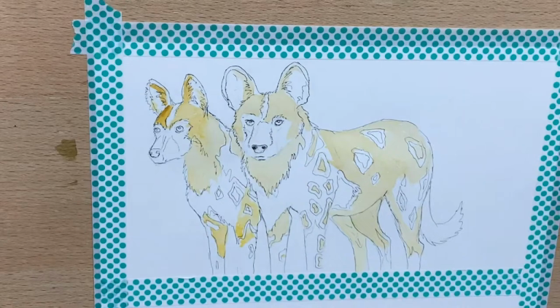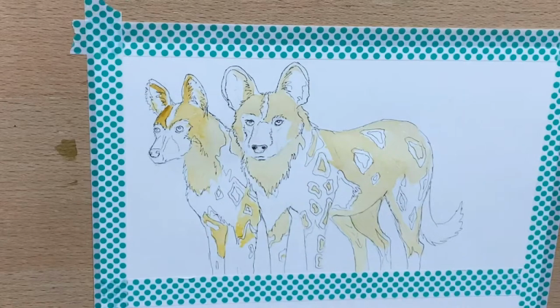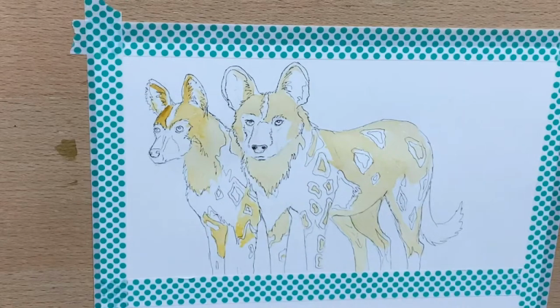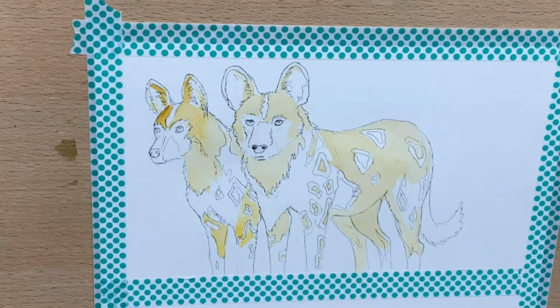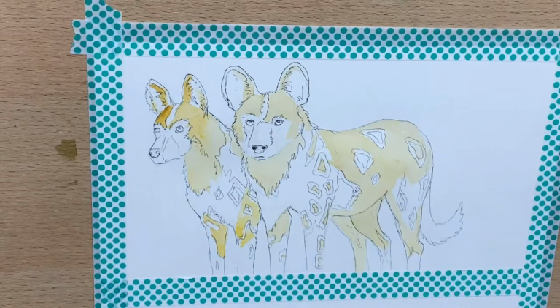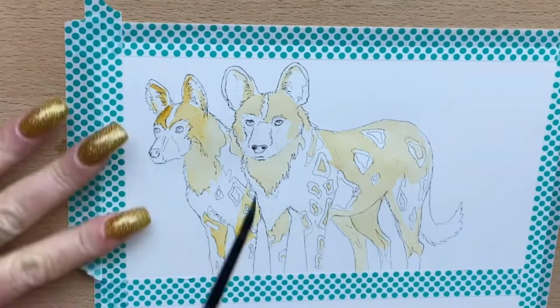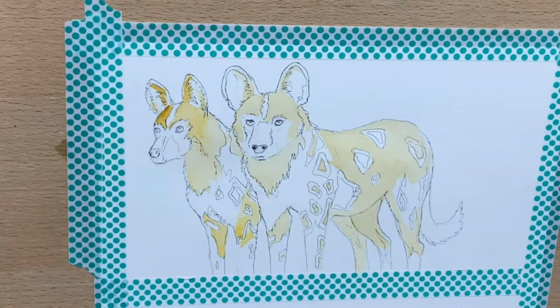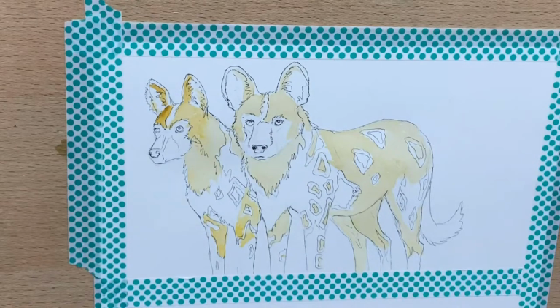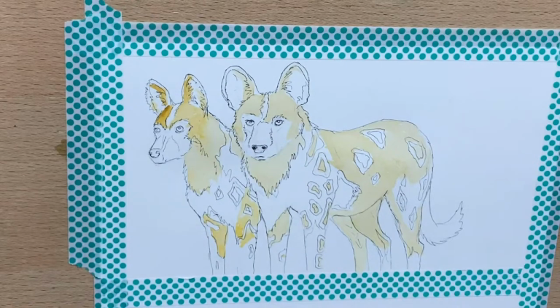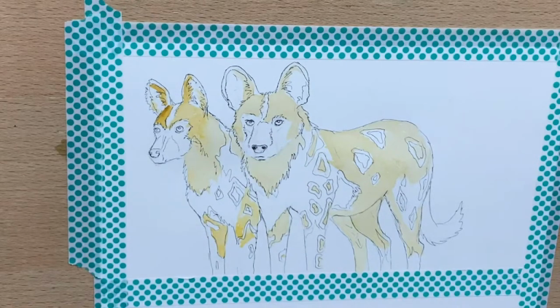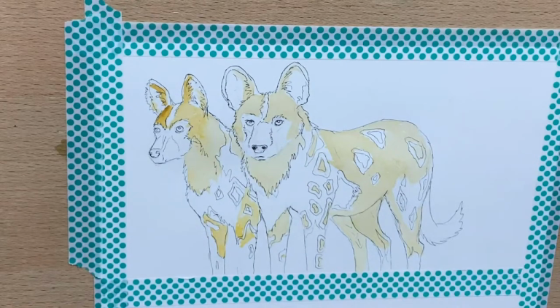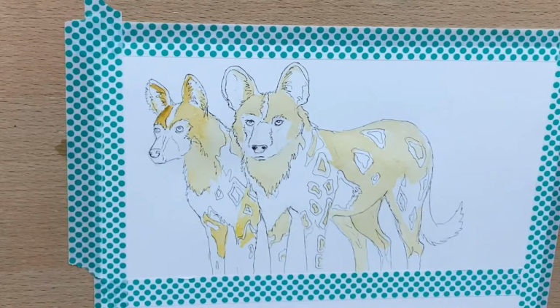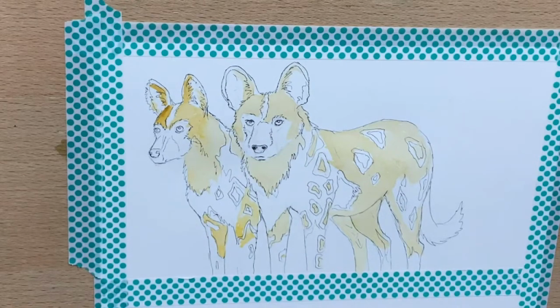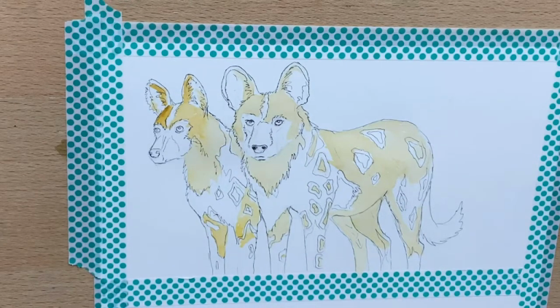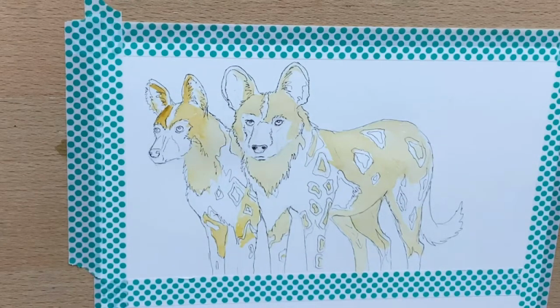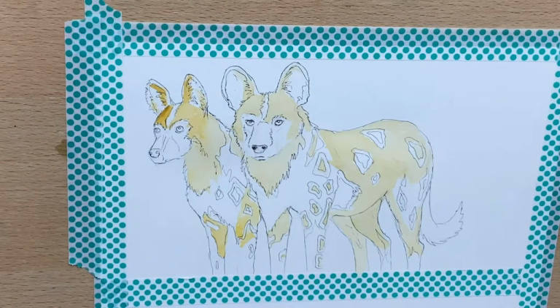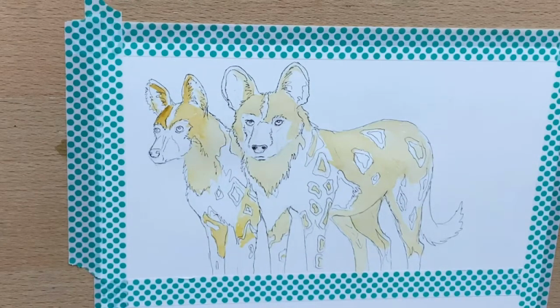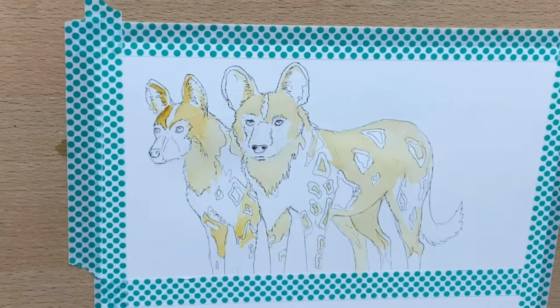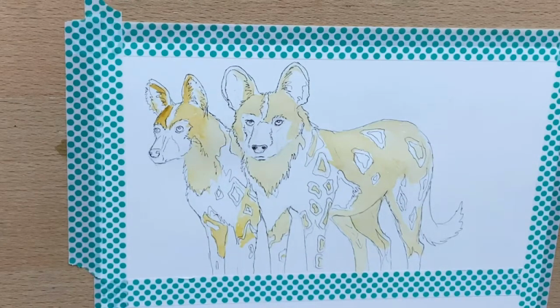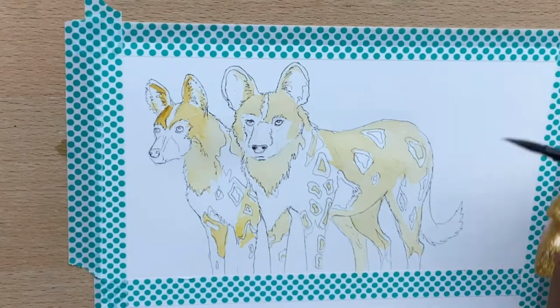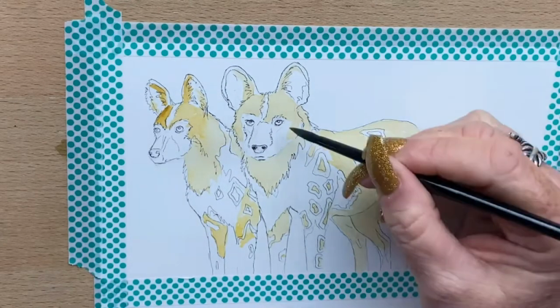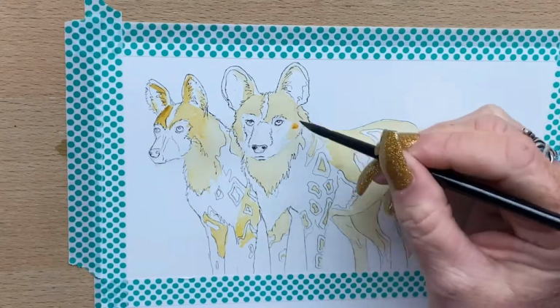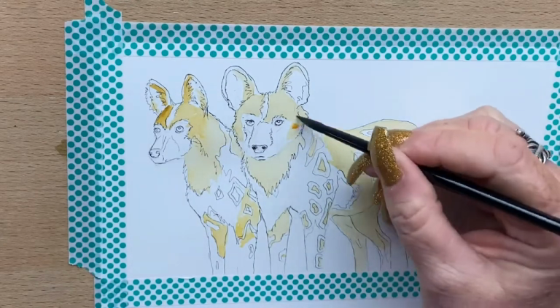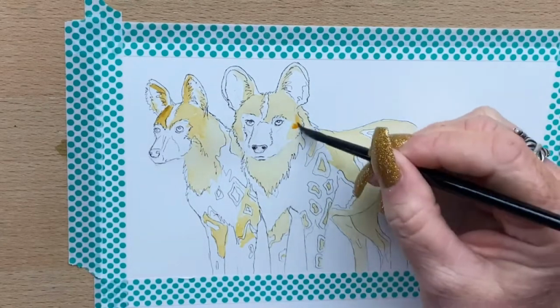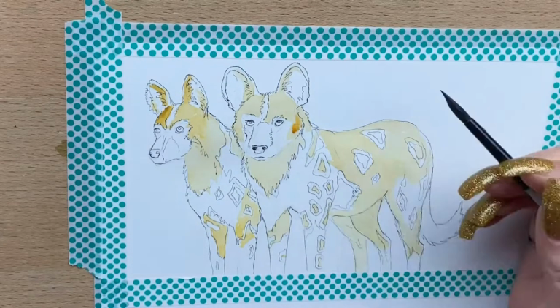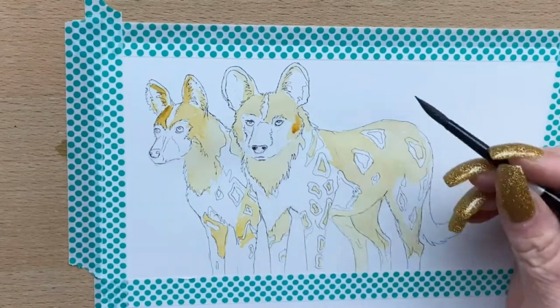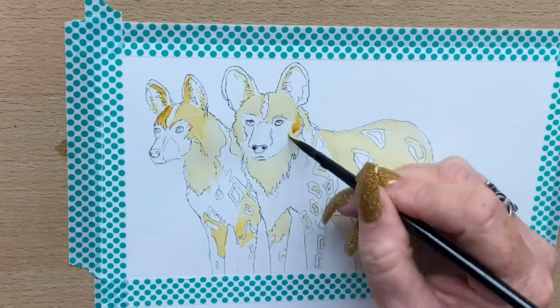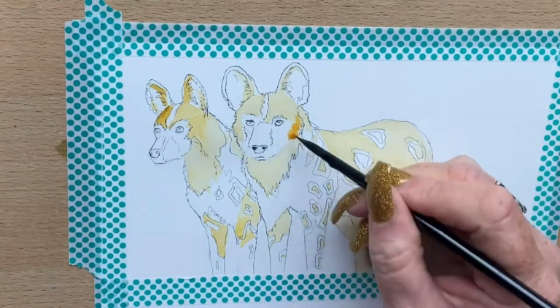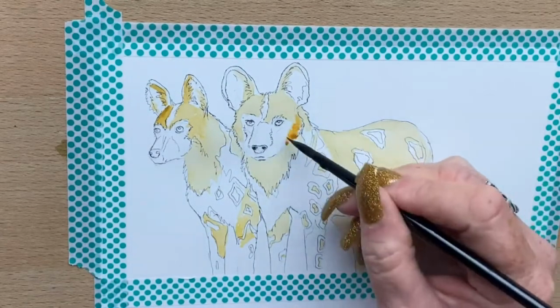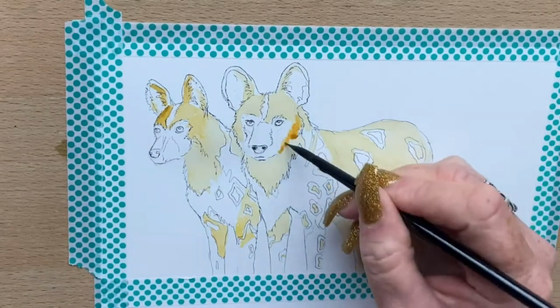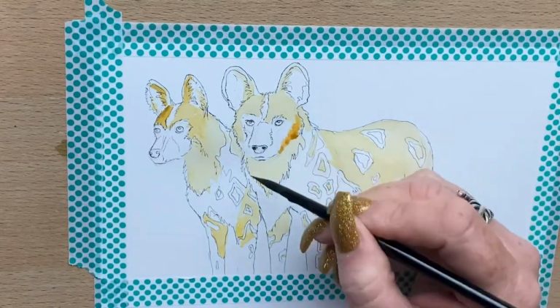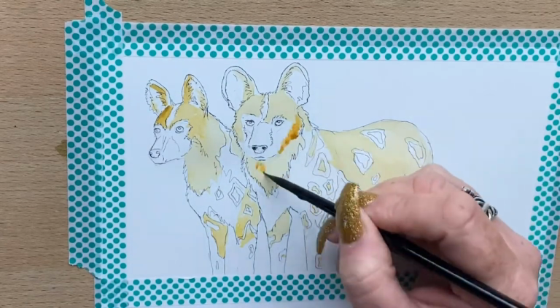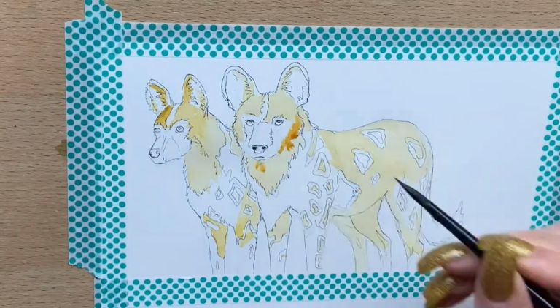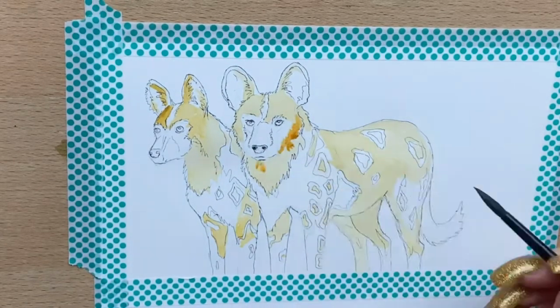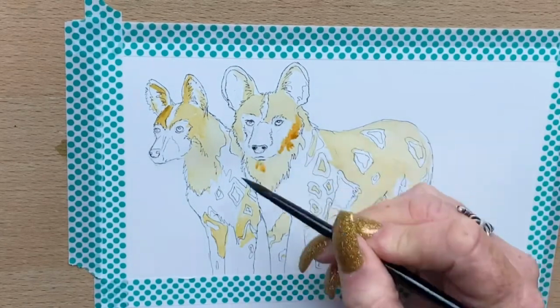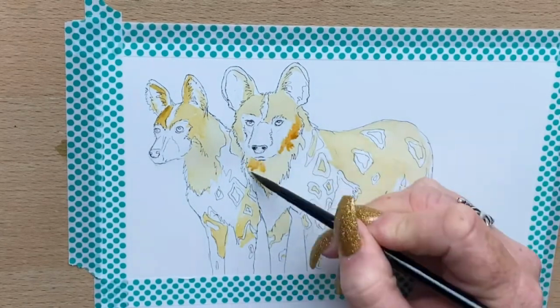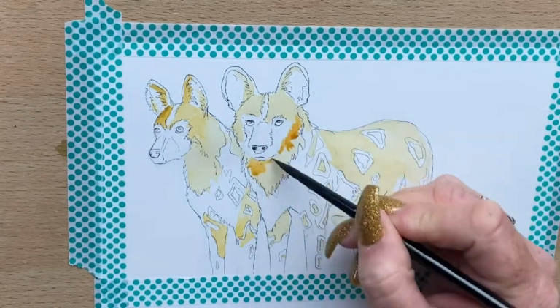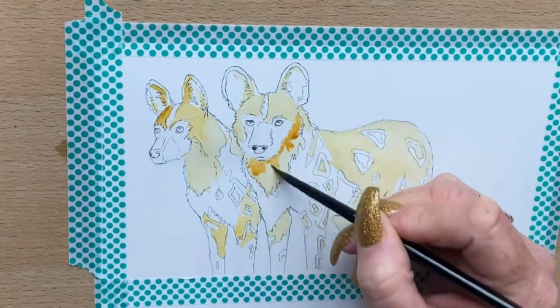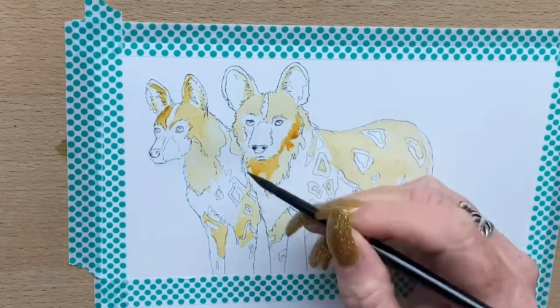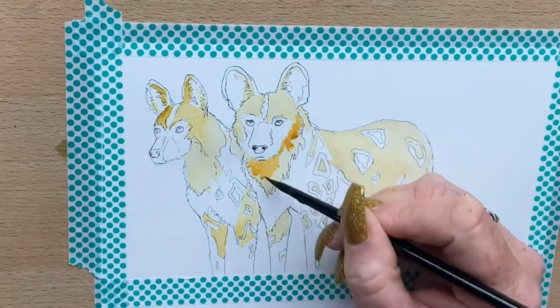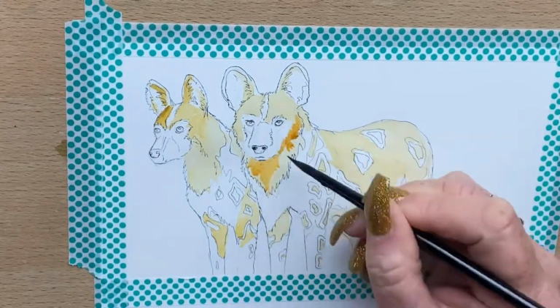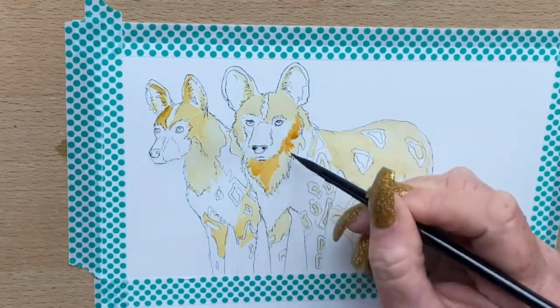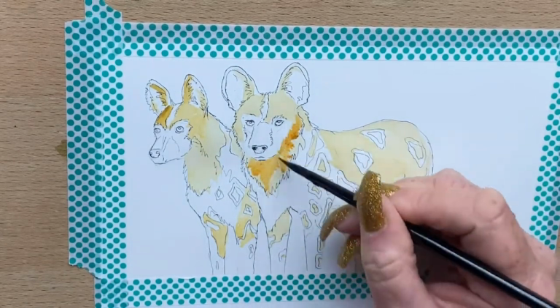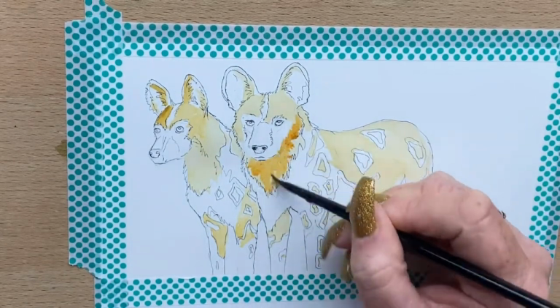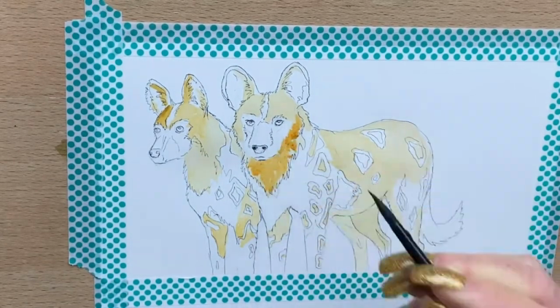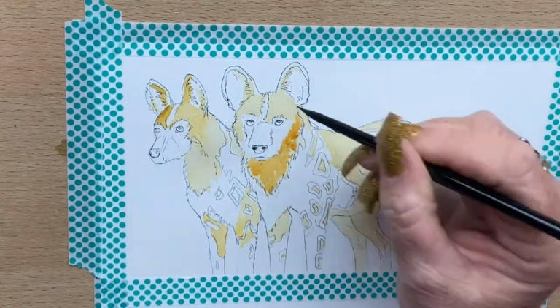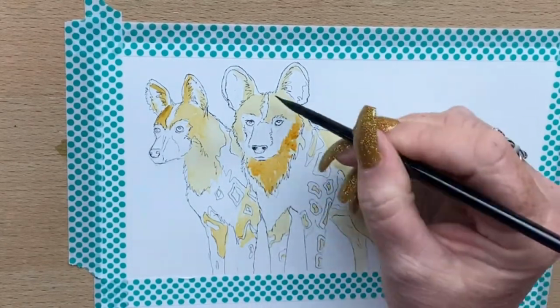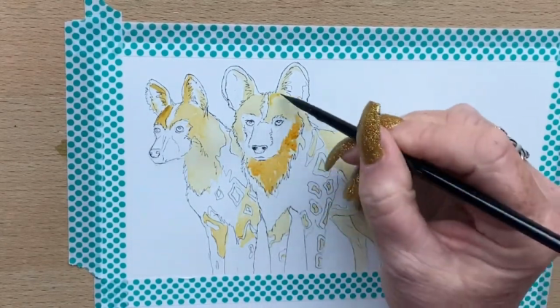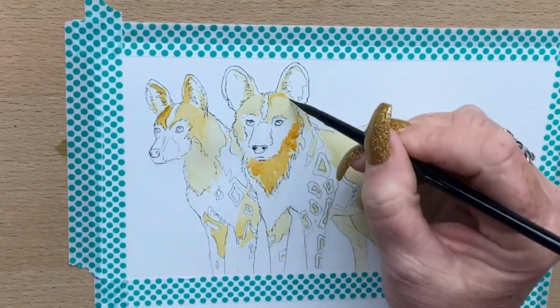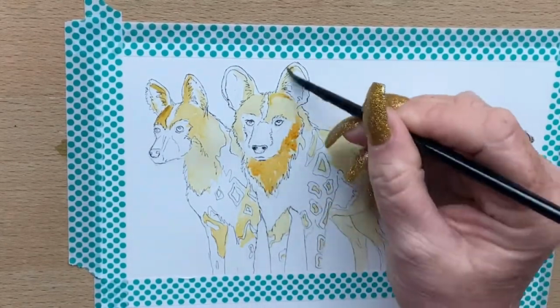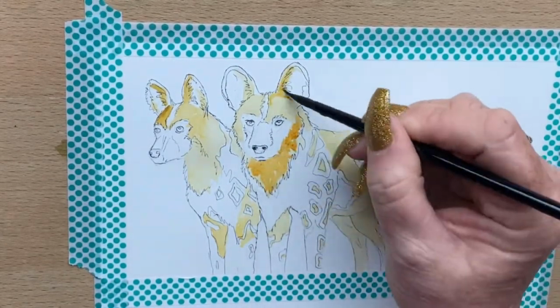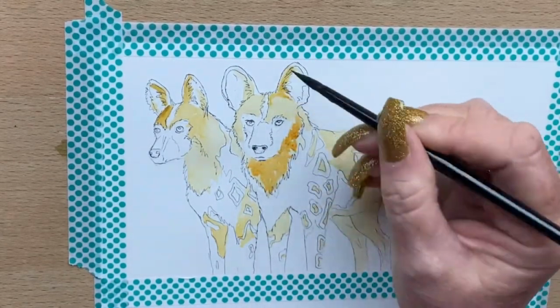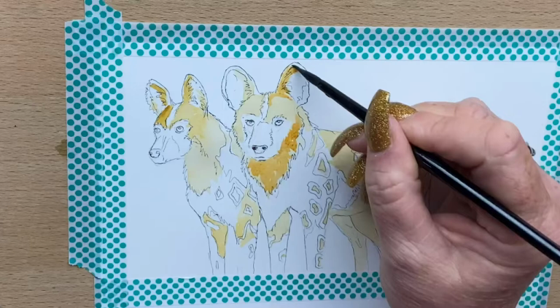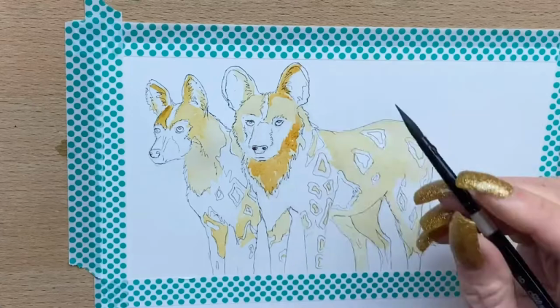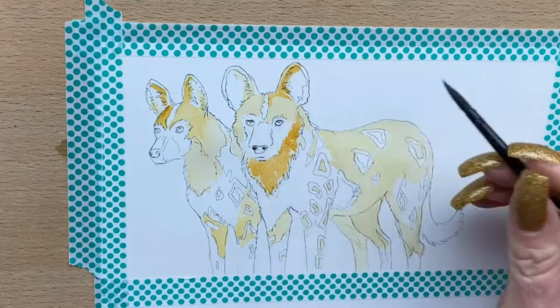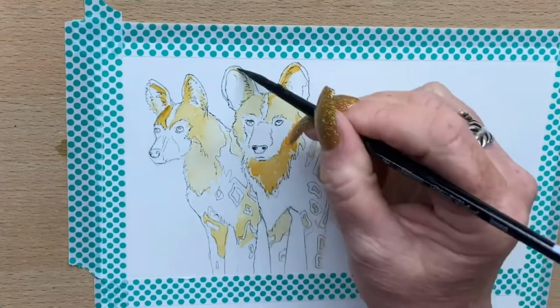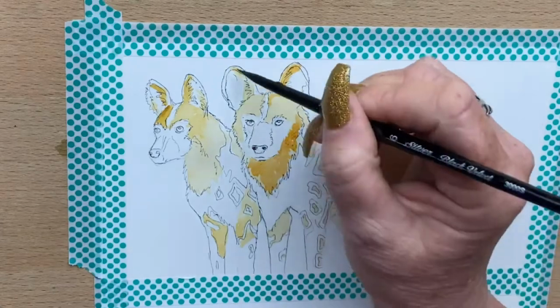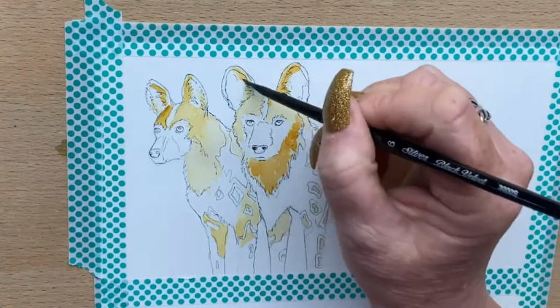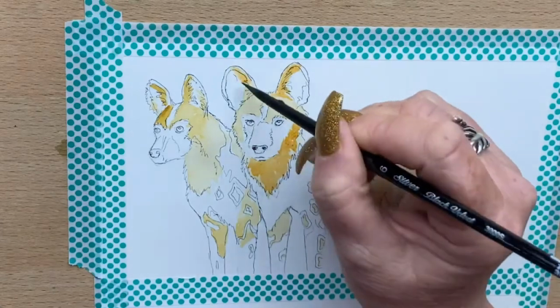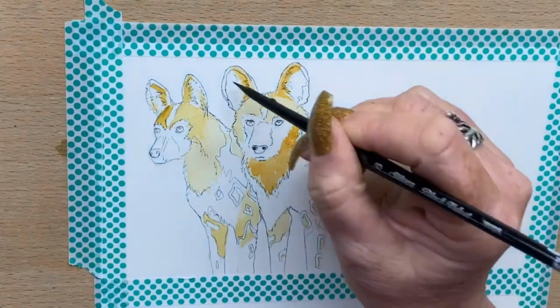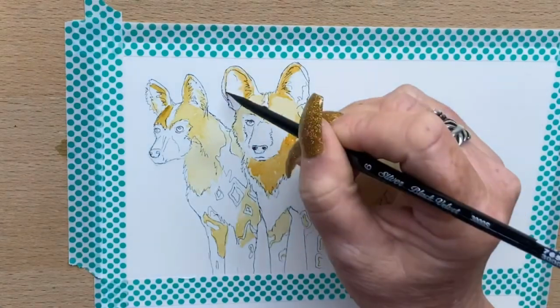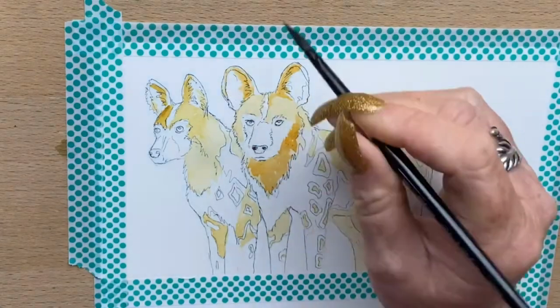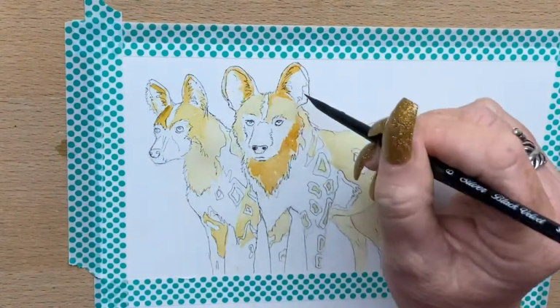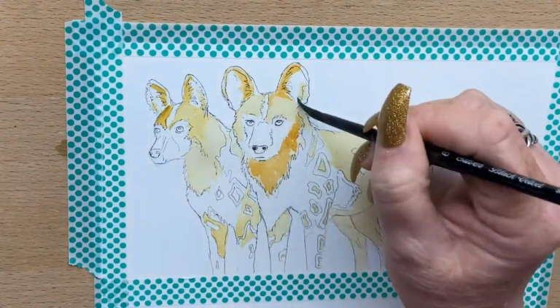Now I add a little bit of transparent sienna just to build up some warmer layers and get some more texture going on their bodies.